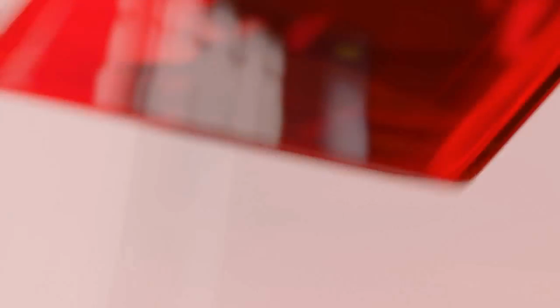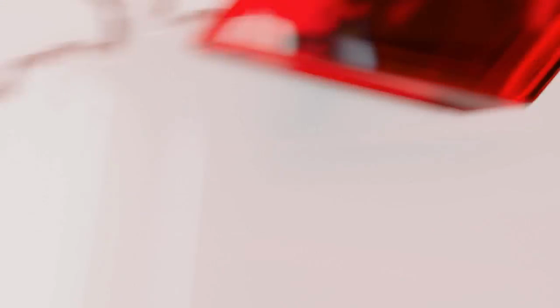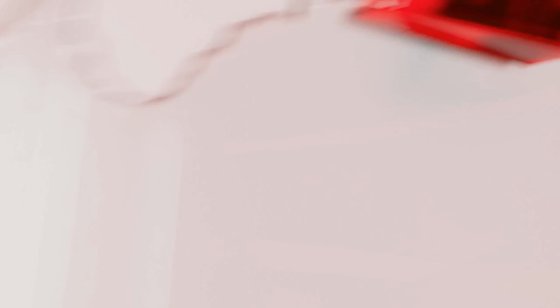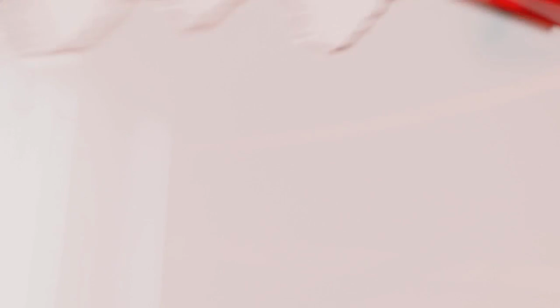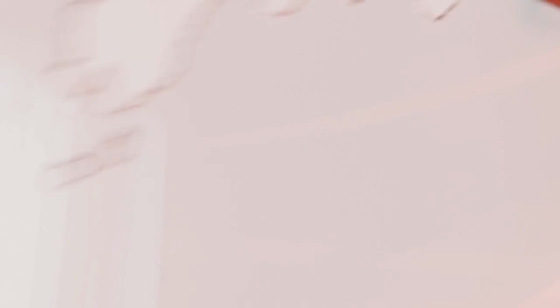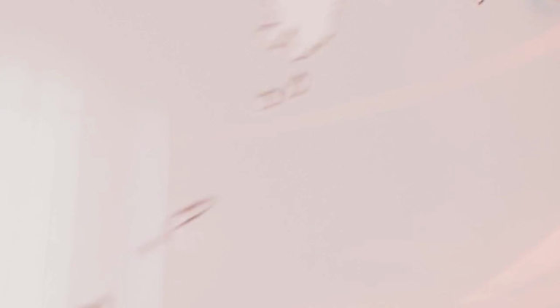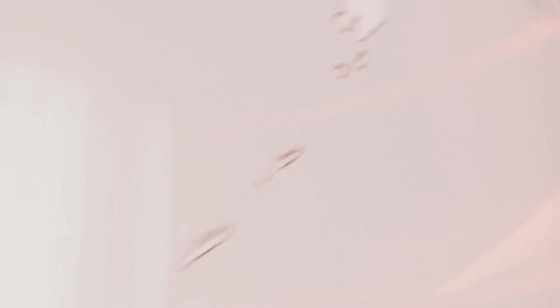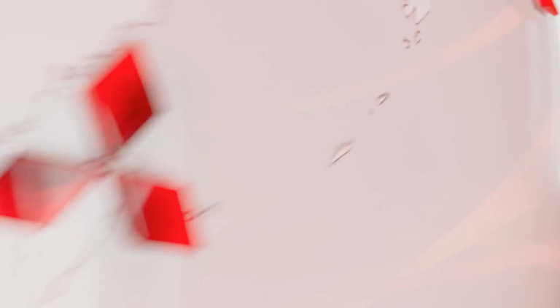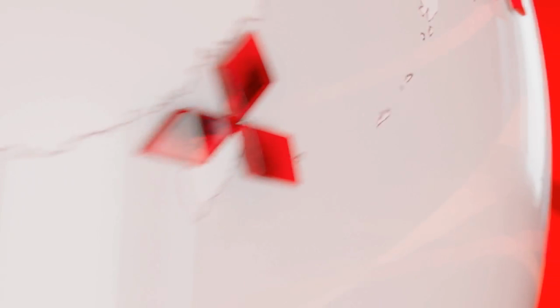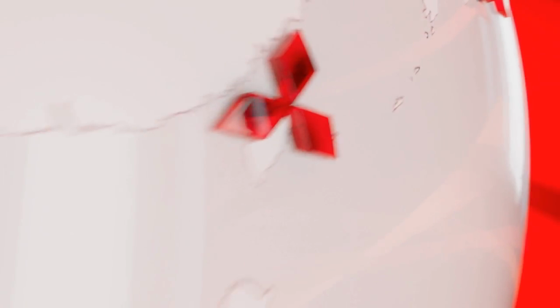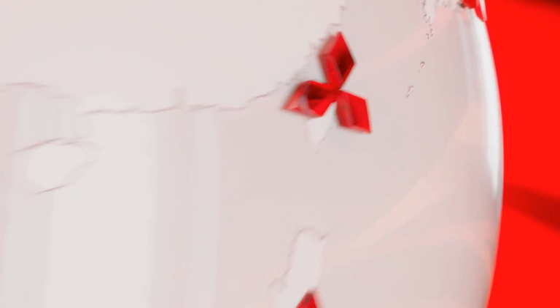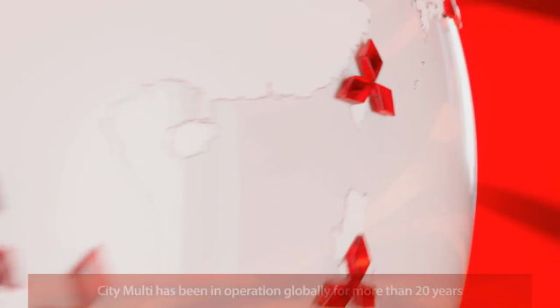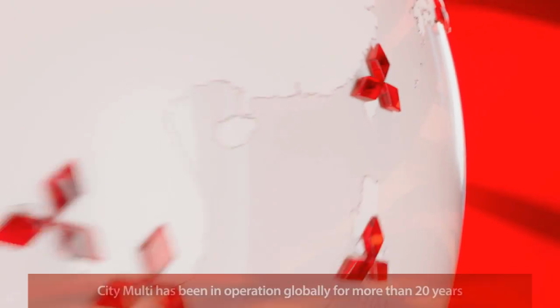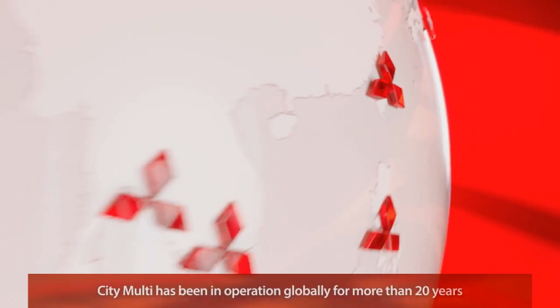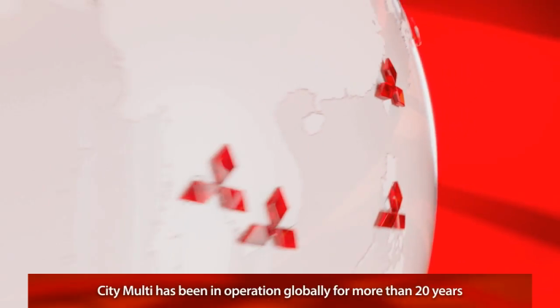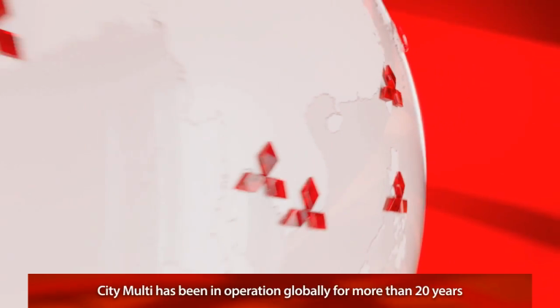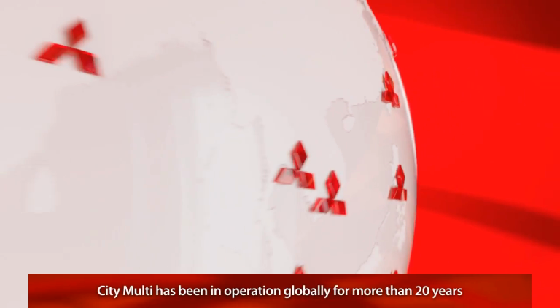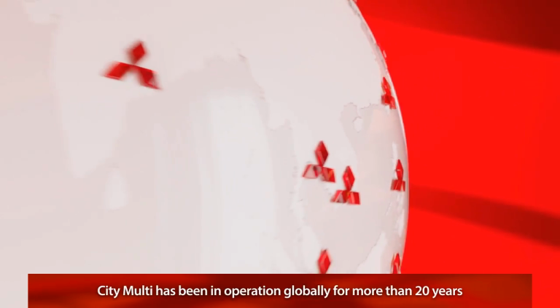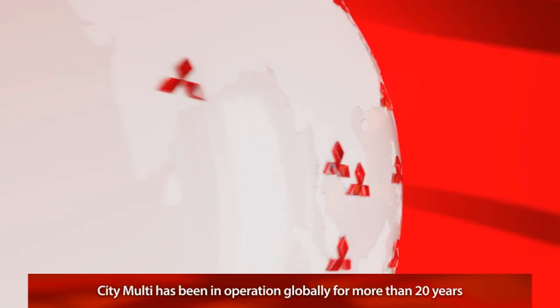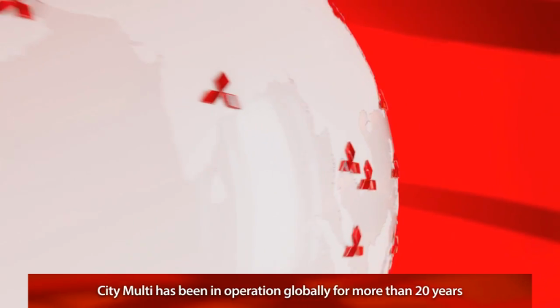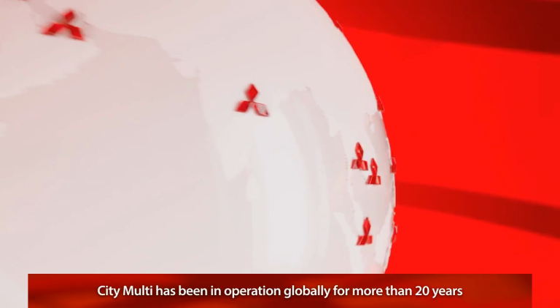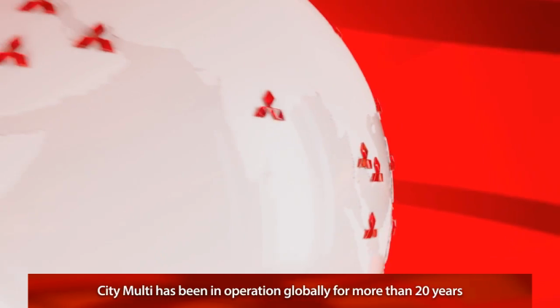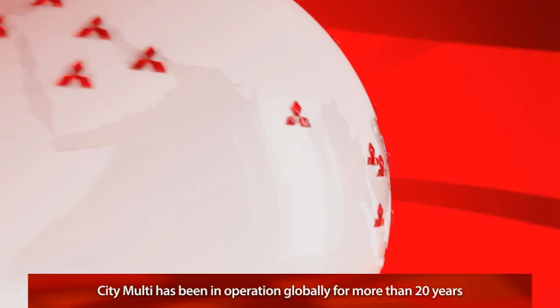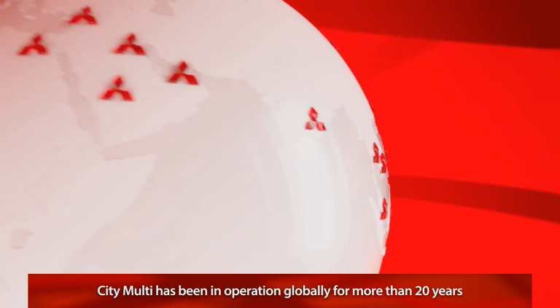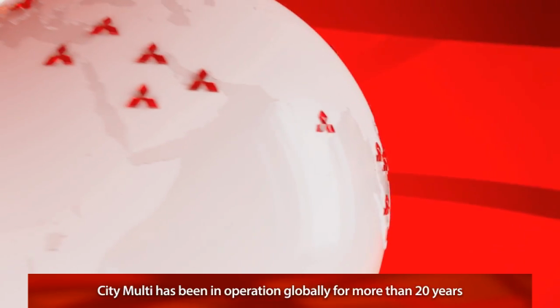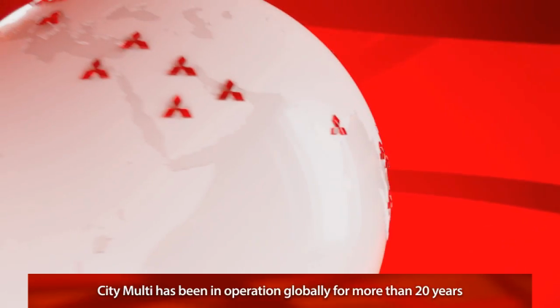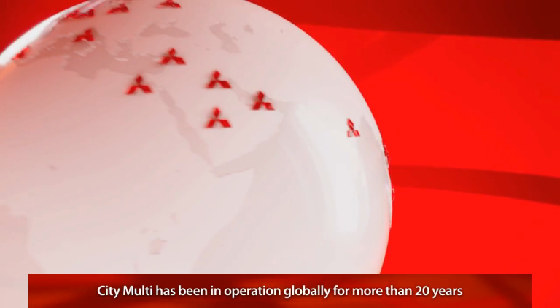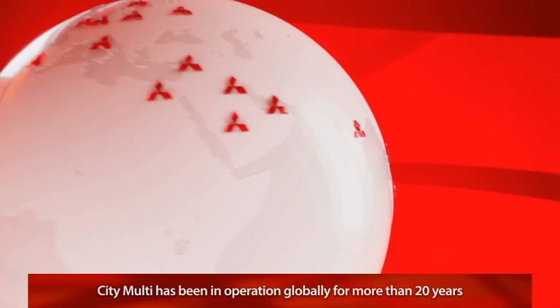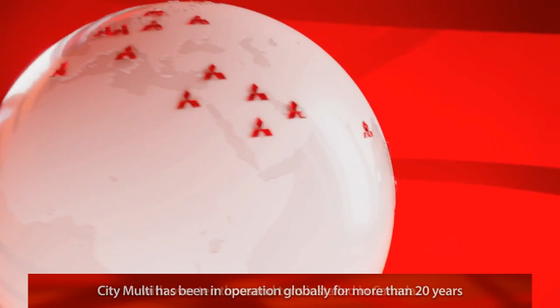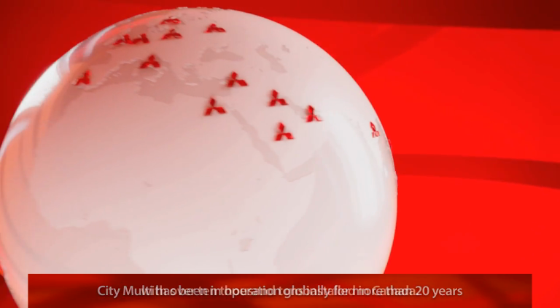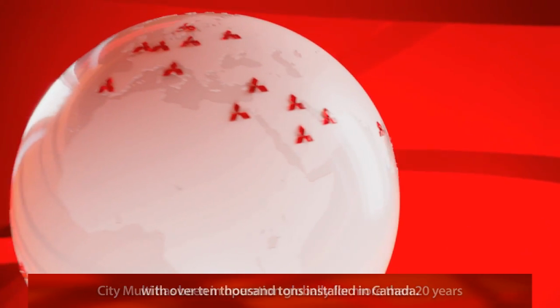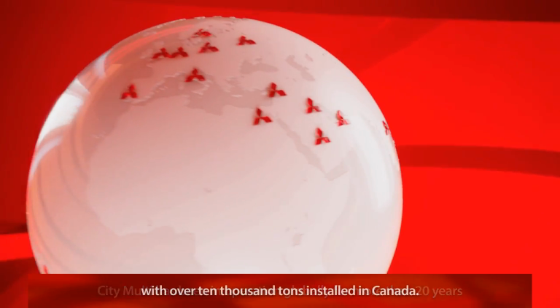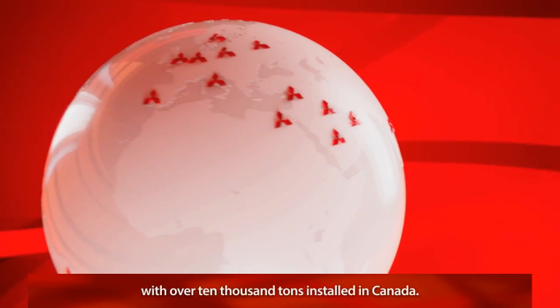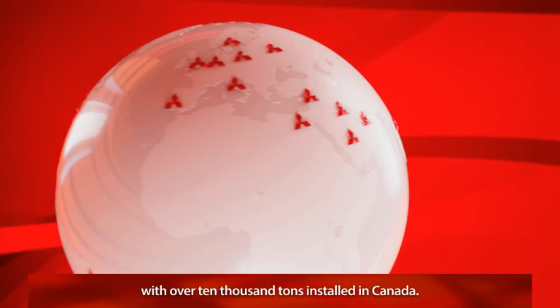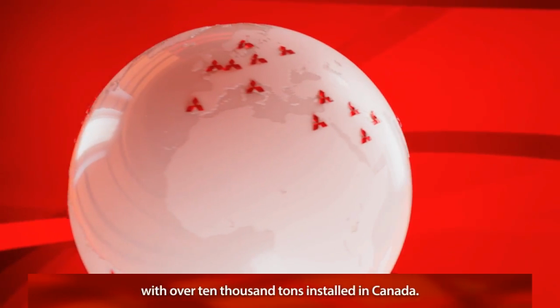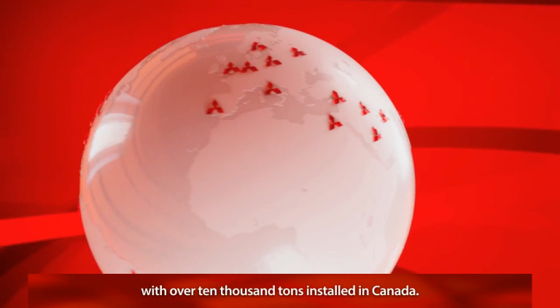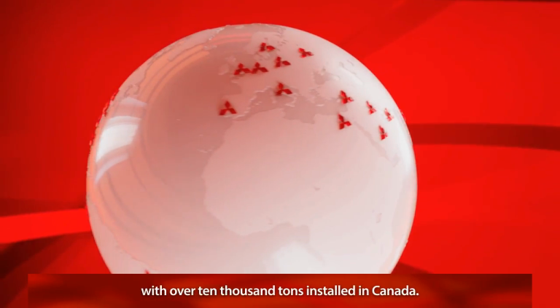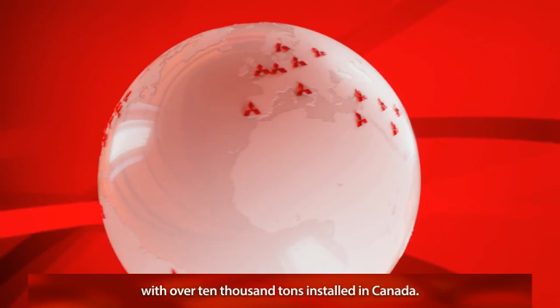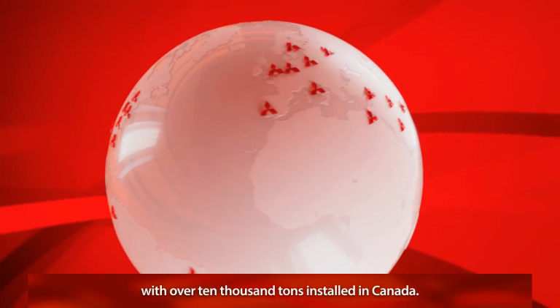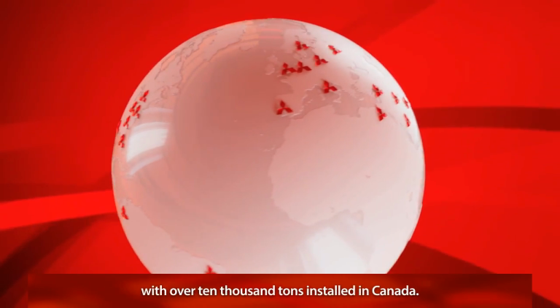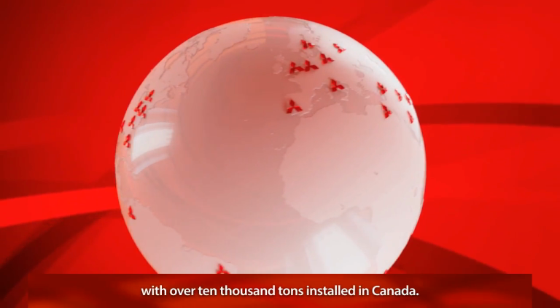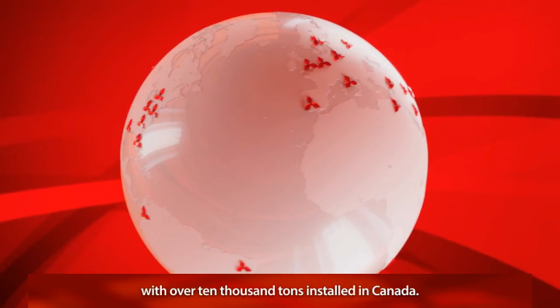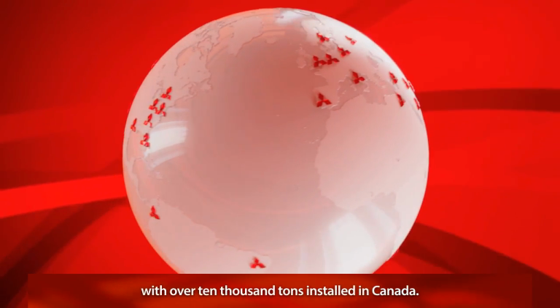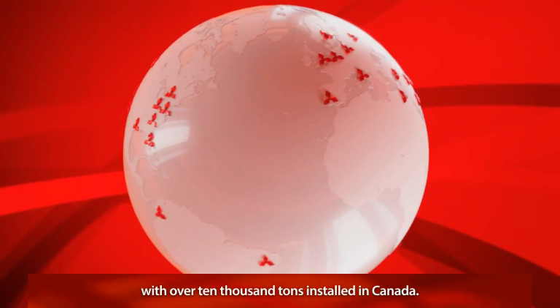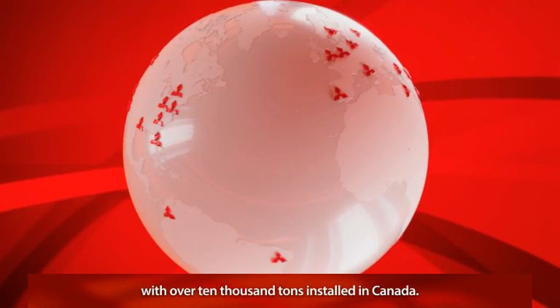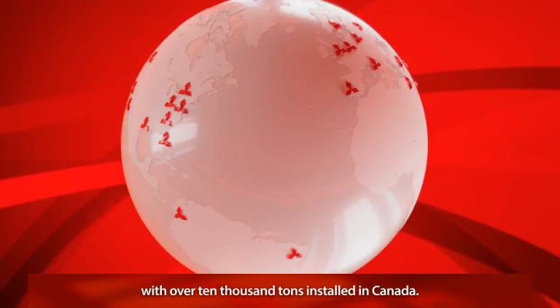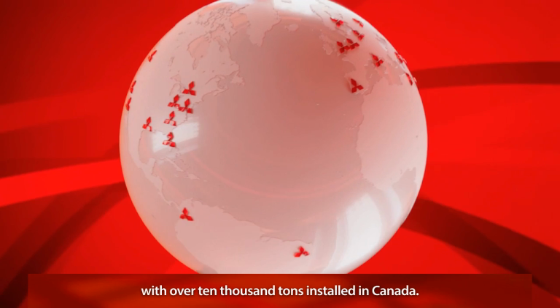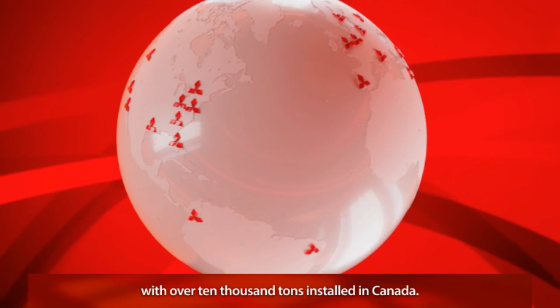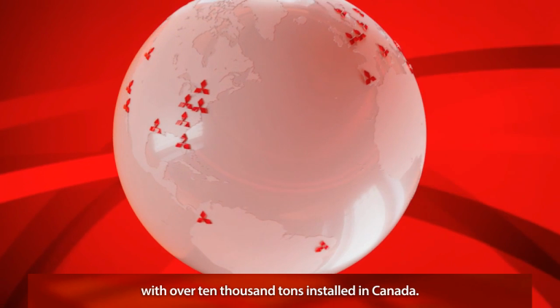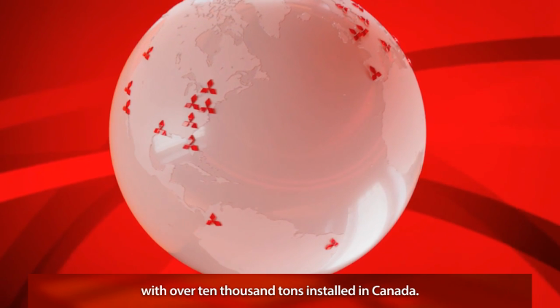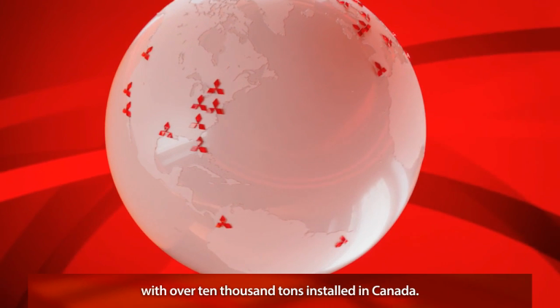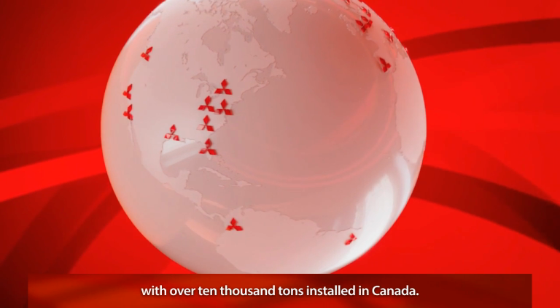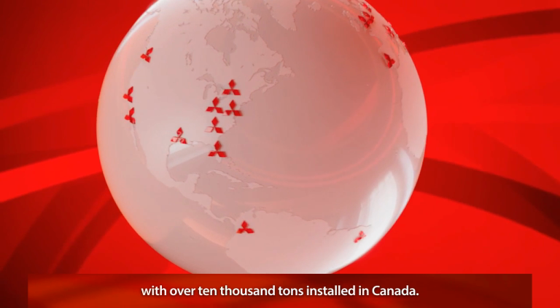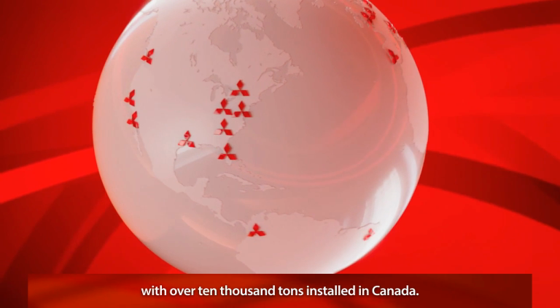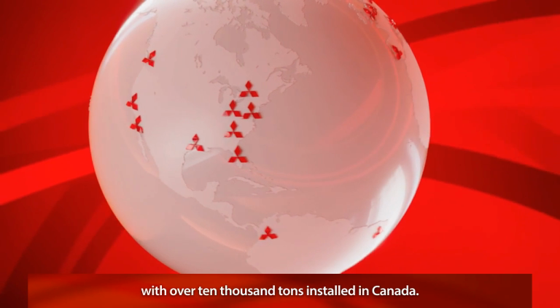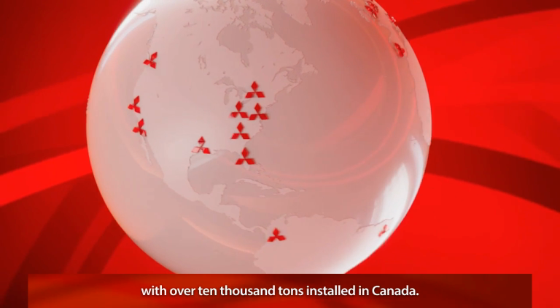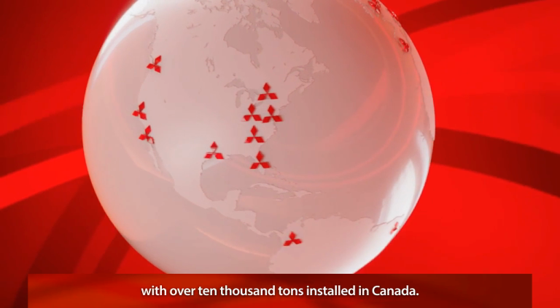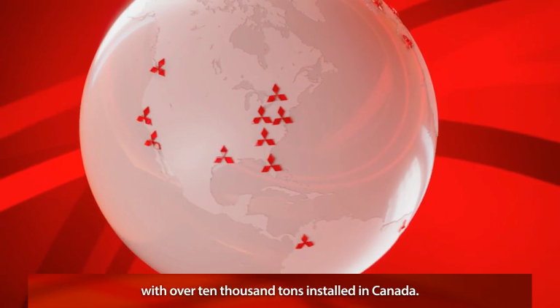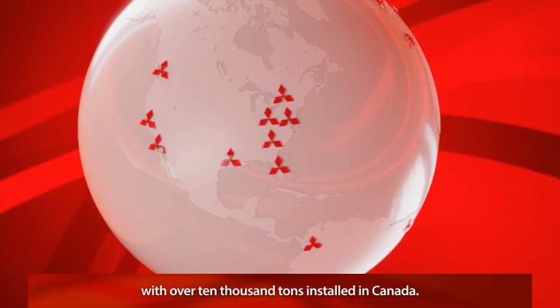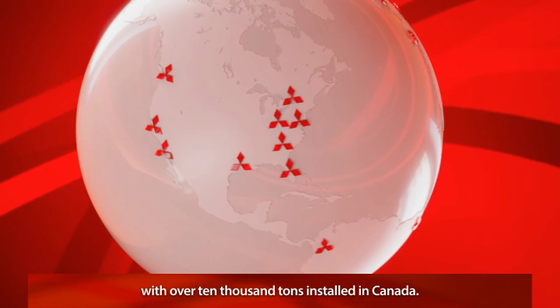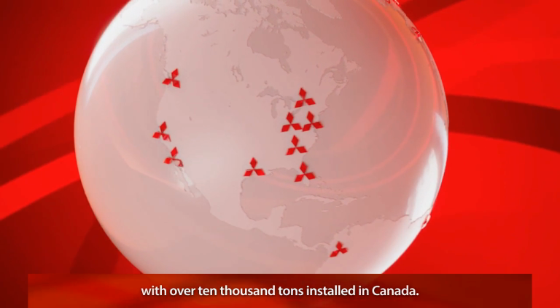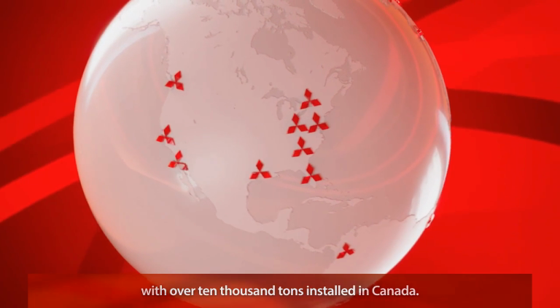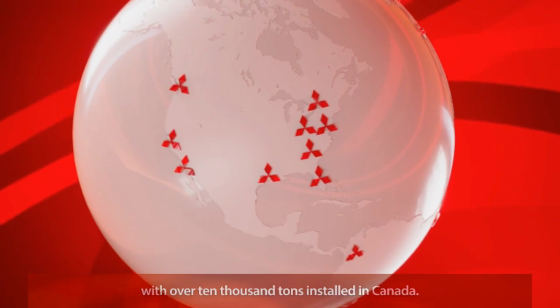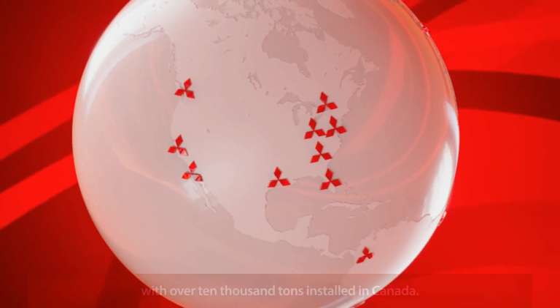CityMulti has been in operation globally for more than 20 years with more than 10,000 tons installed from coast to coast in Canada.